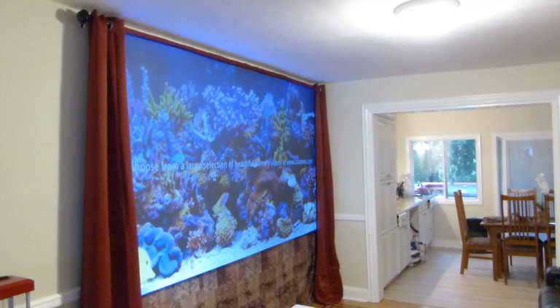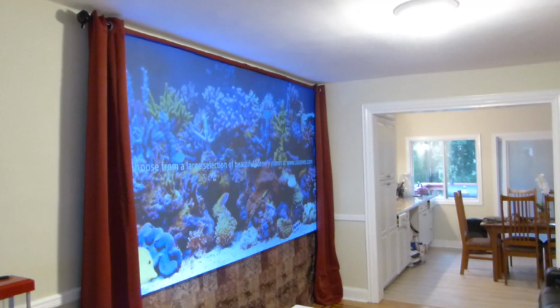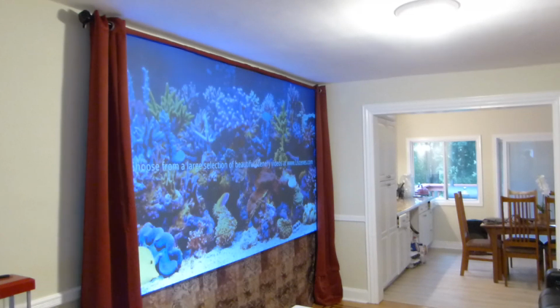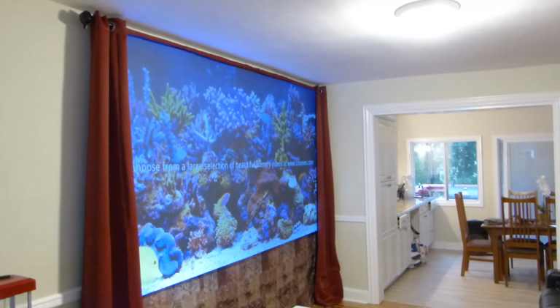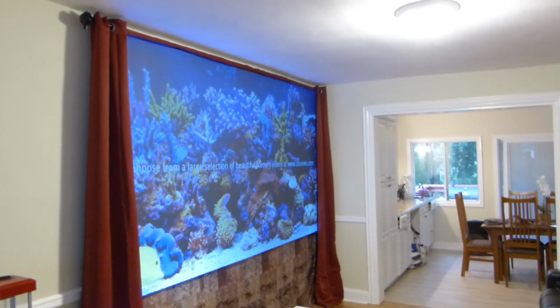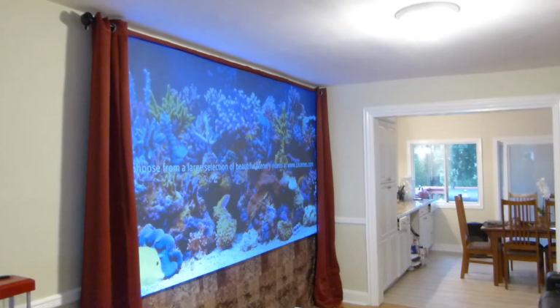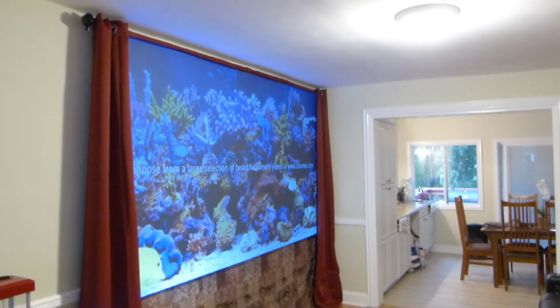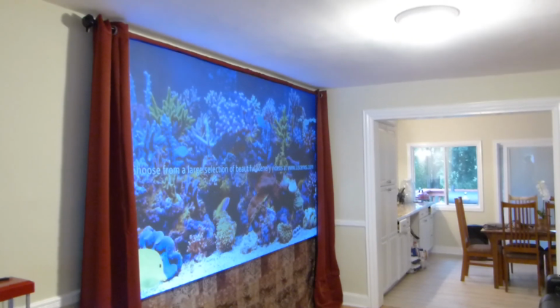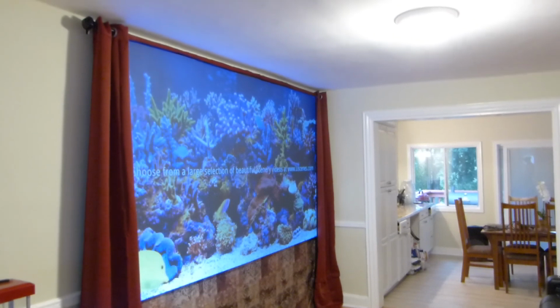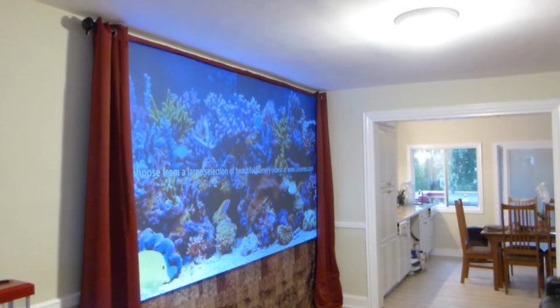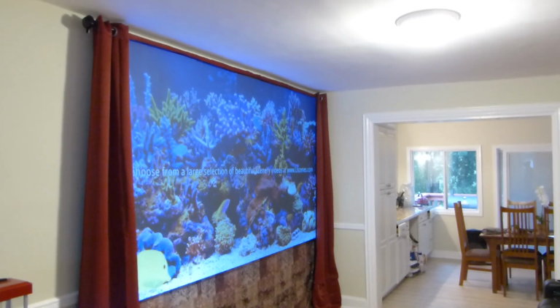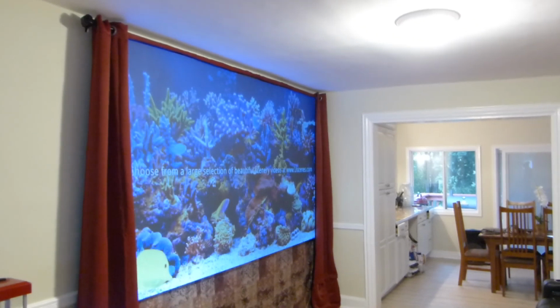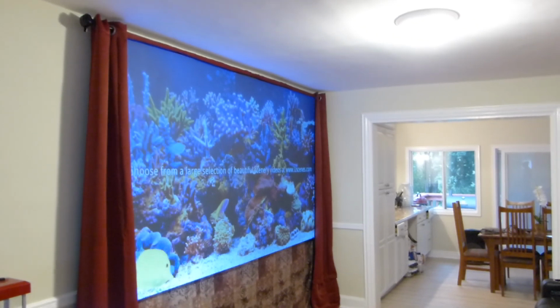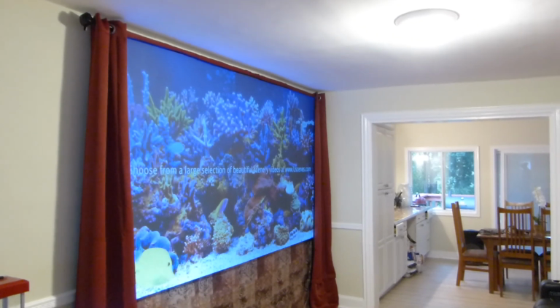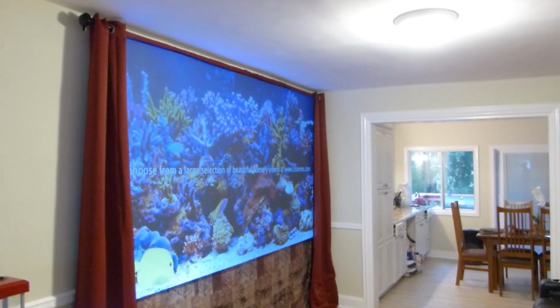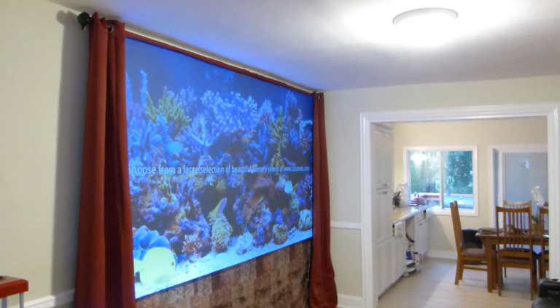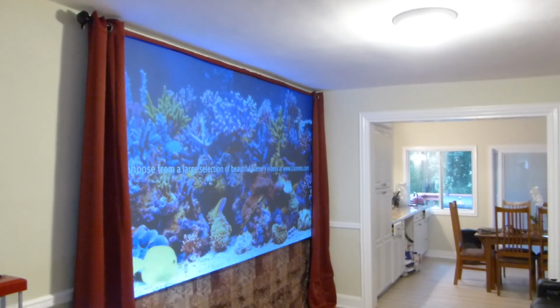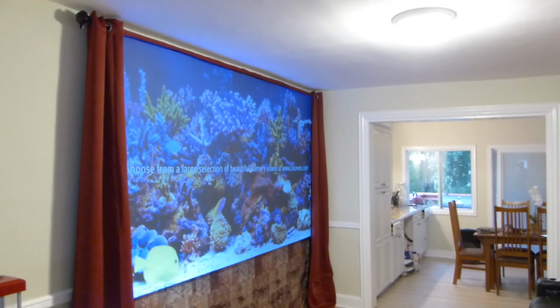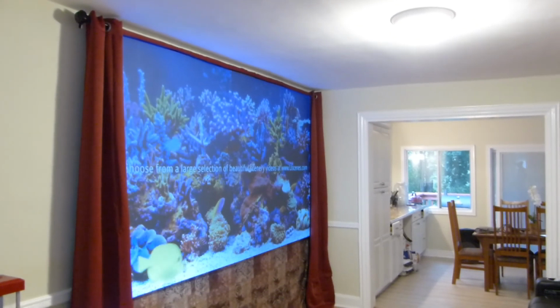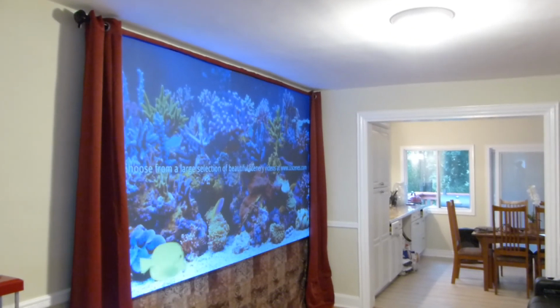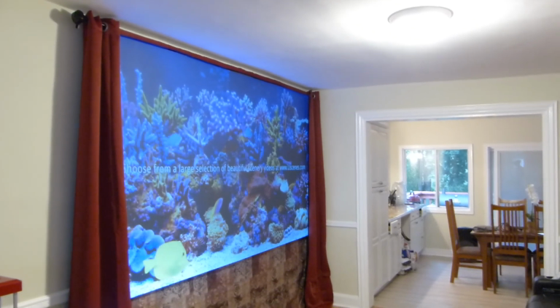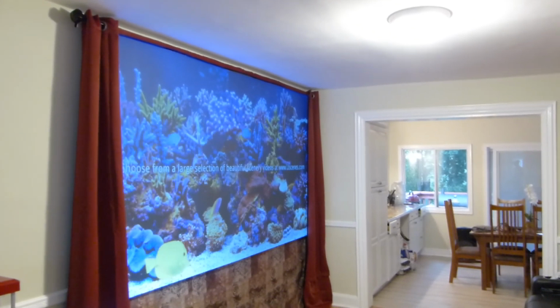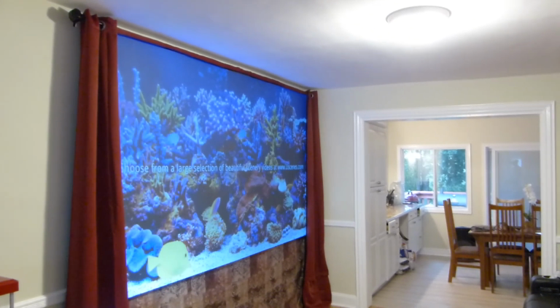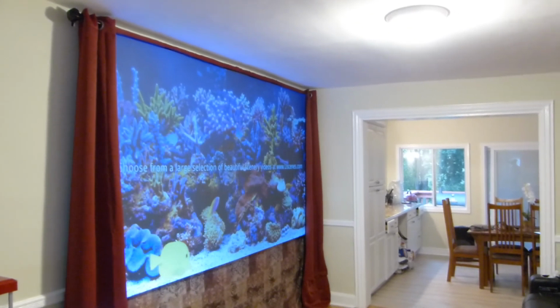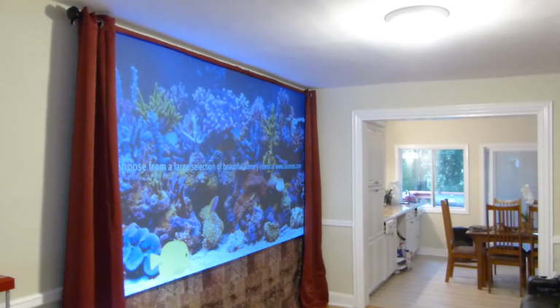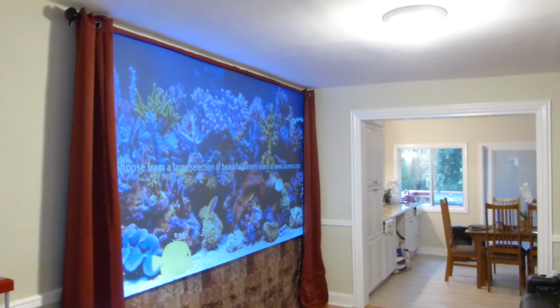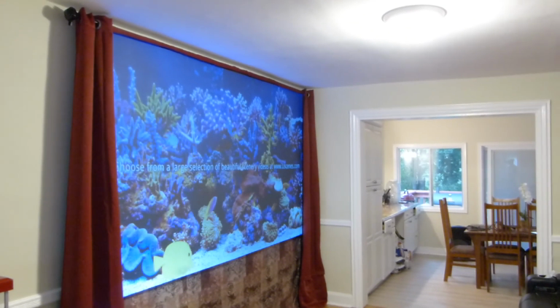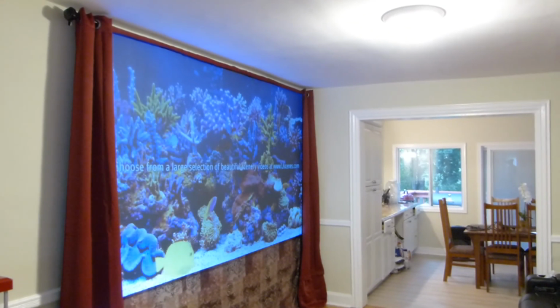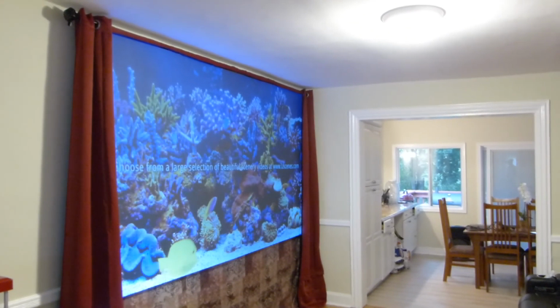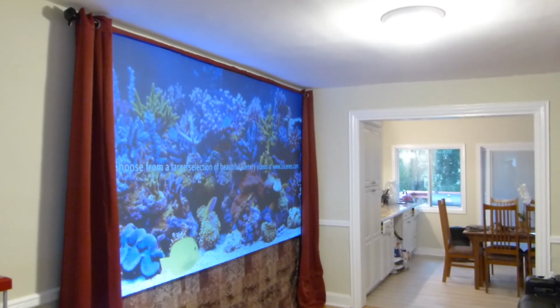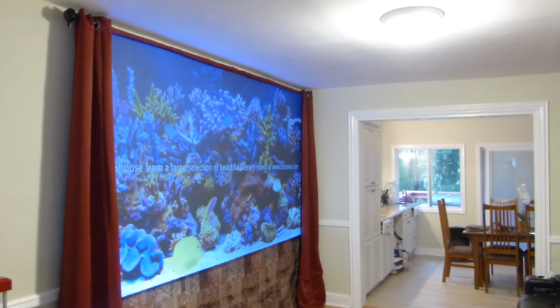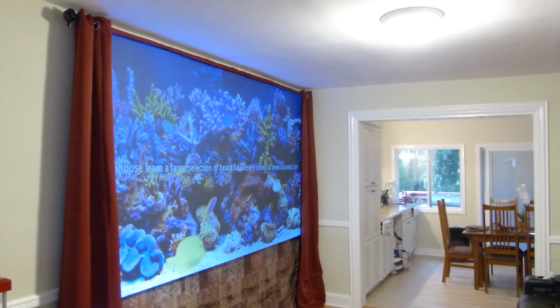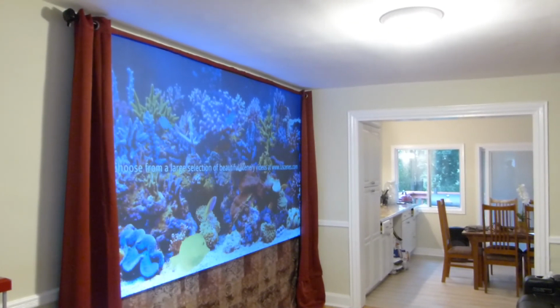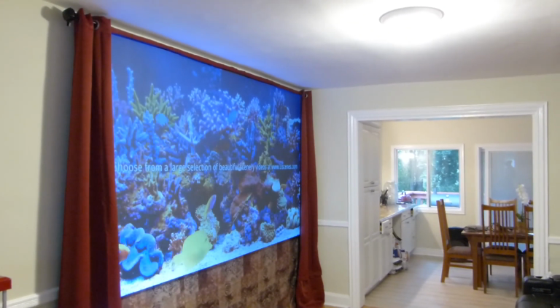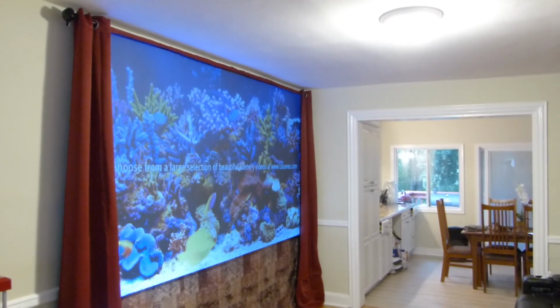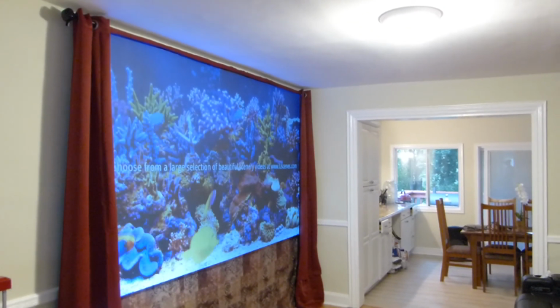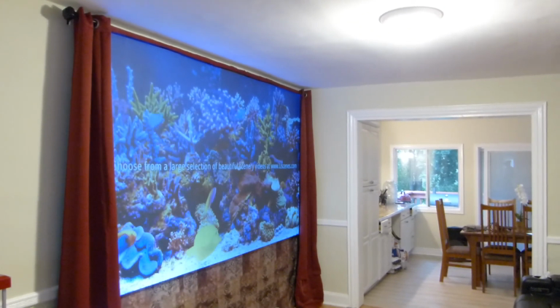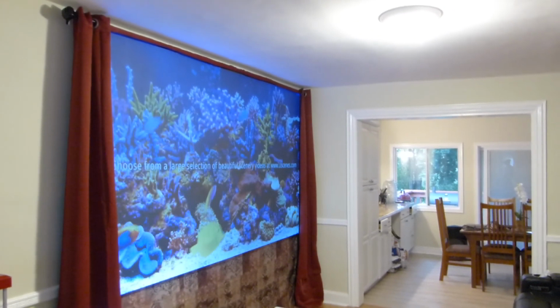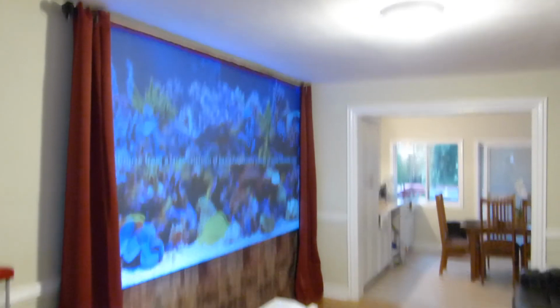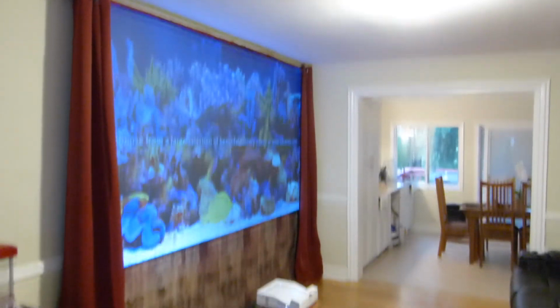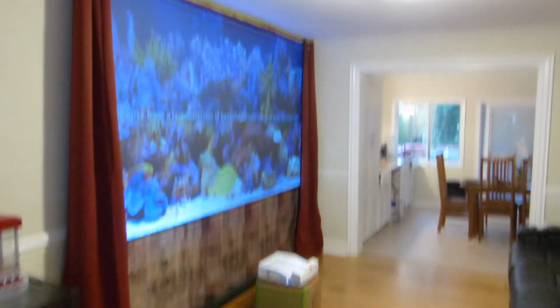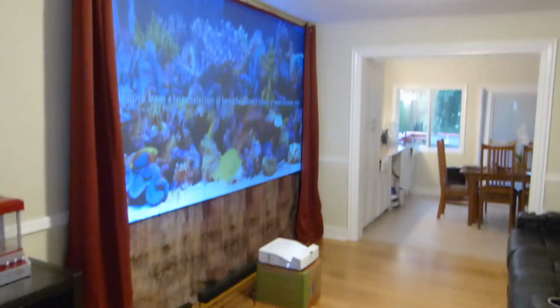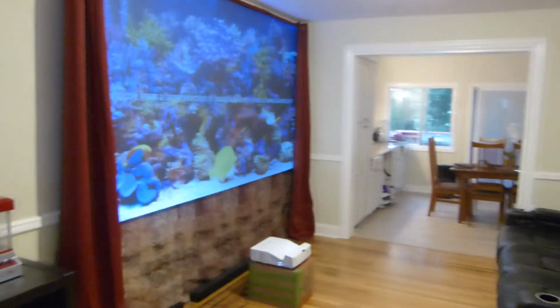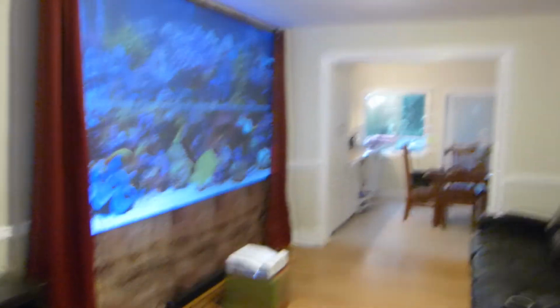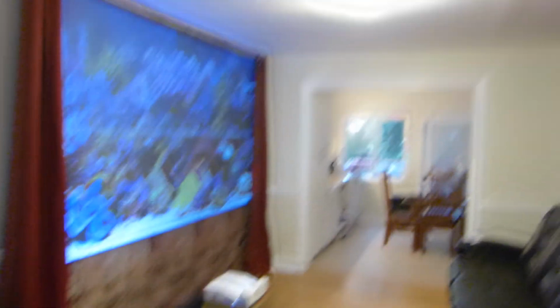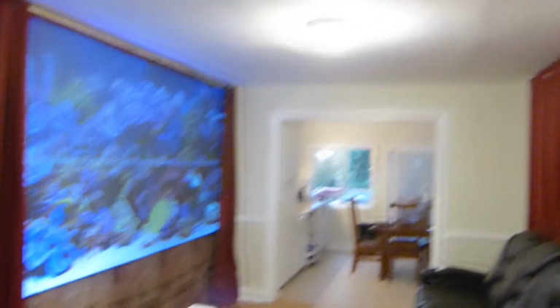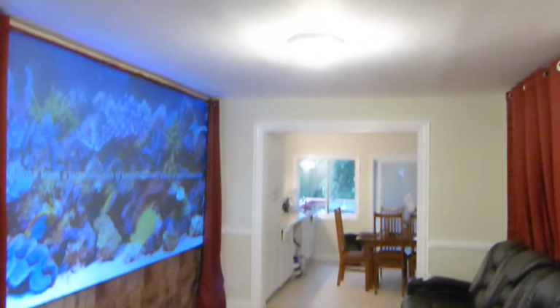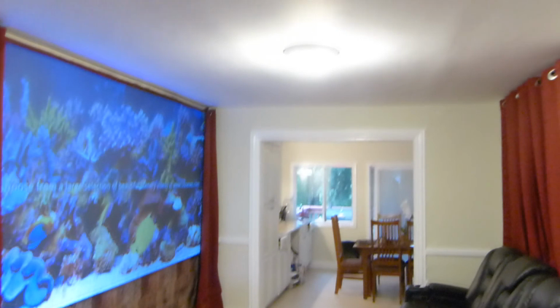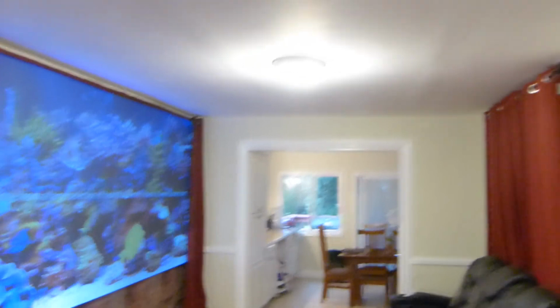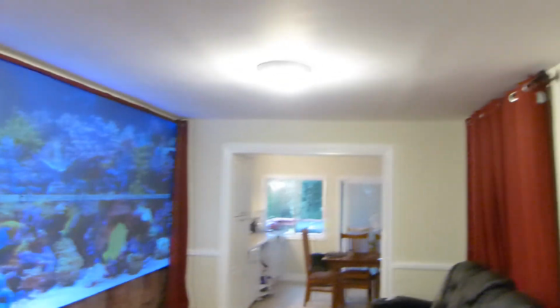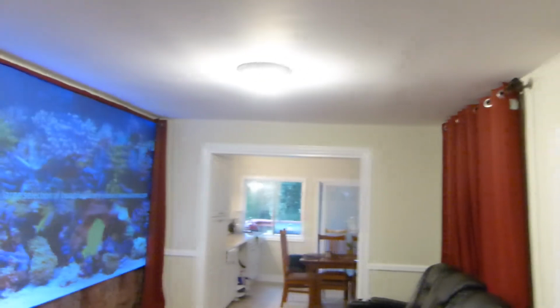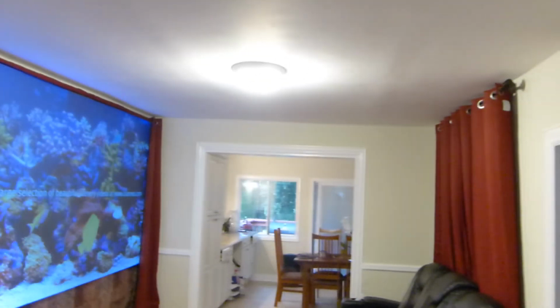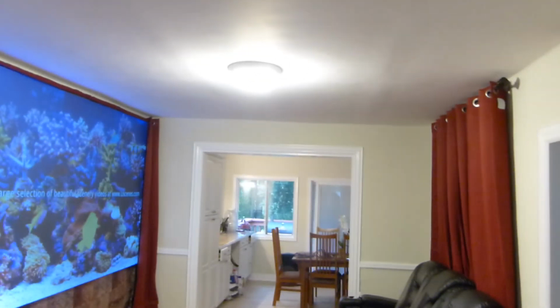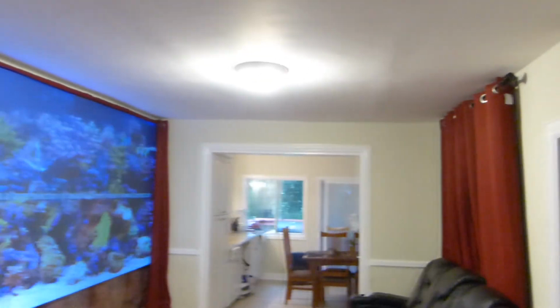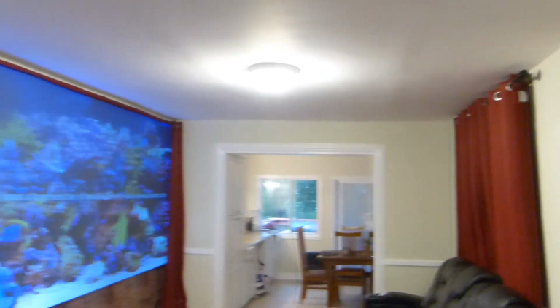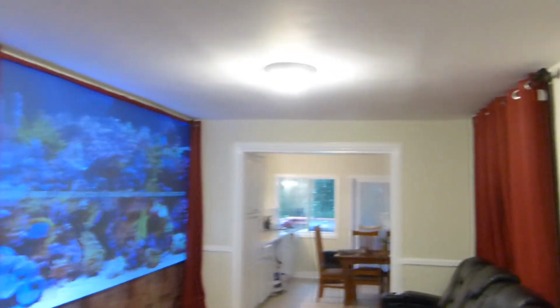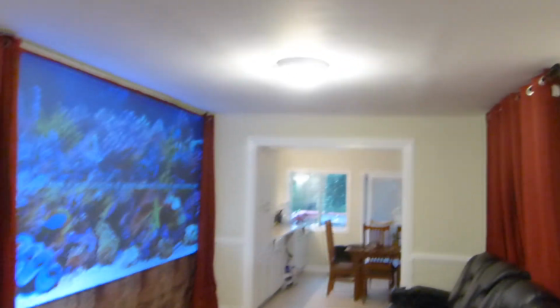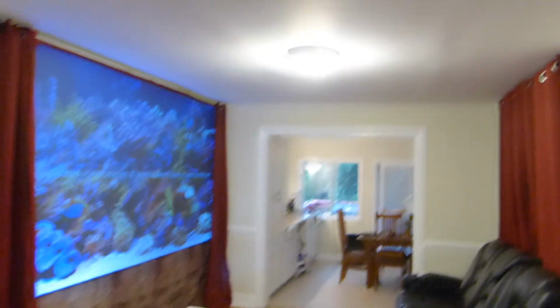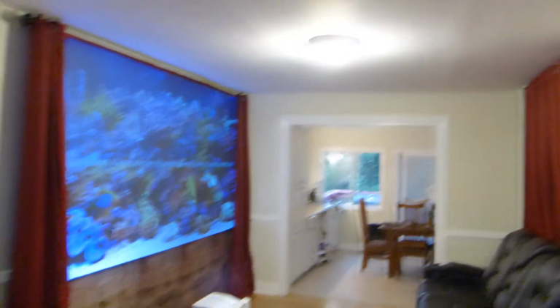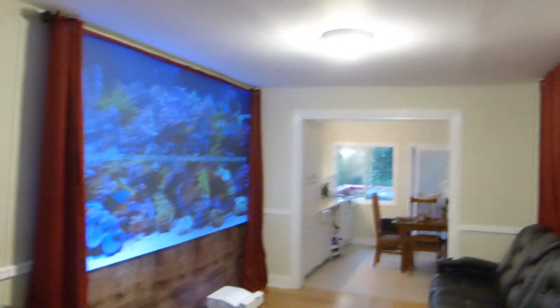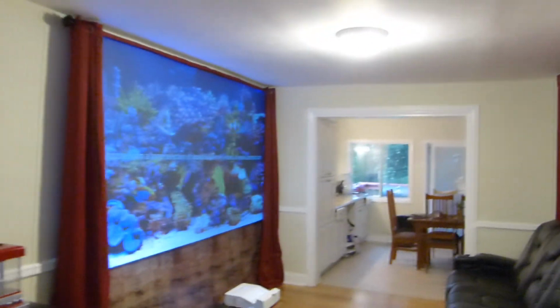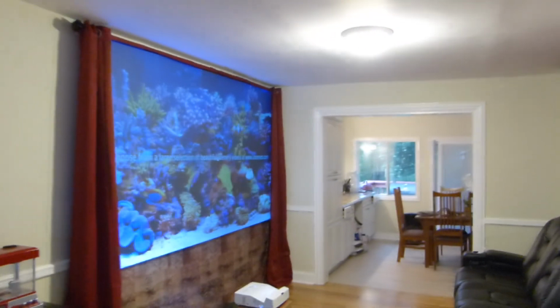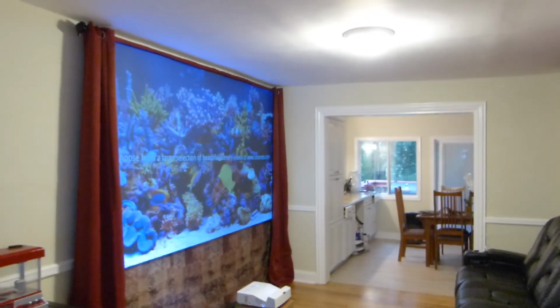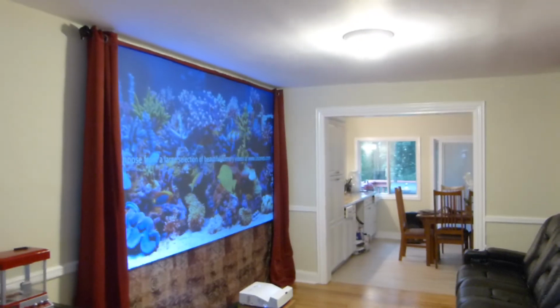My name is Kenneth Burd. I'm the creator of Illuminous 4K screen paint using ambient light projection technology.